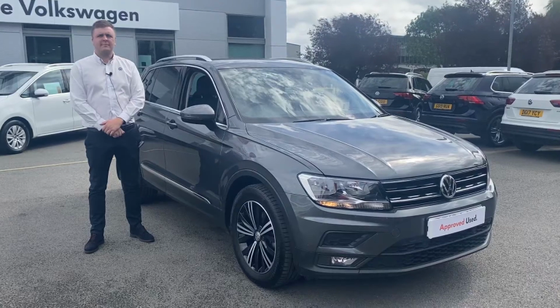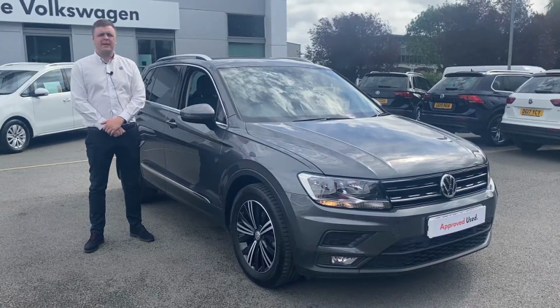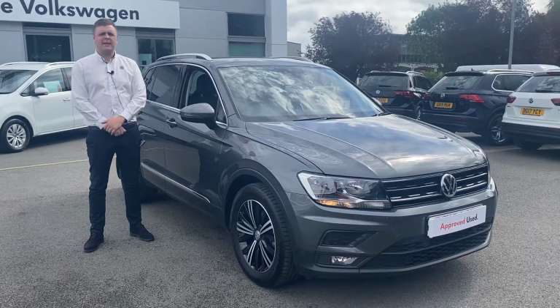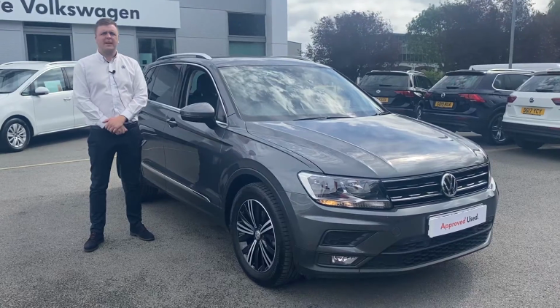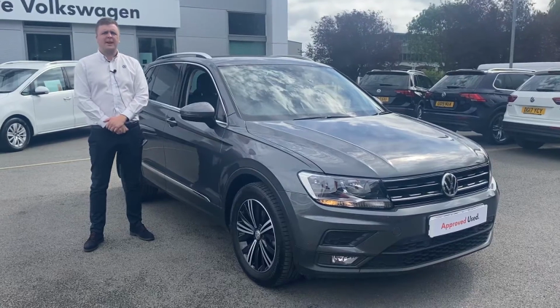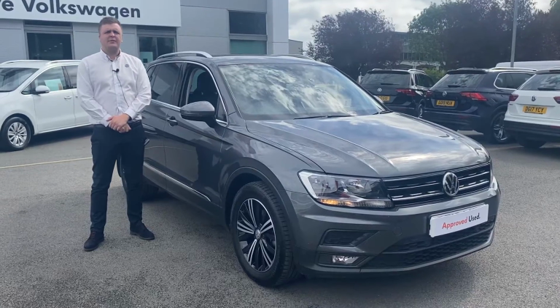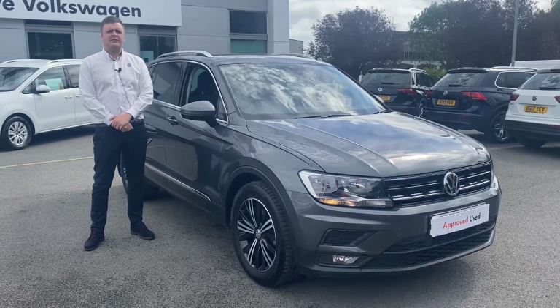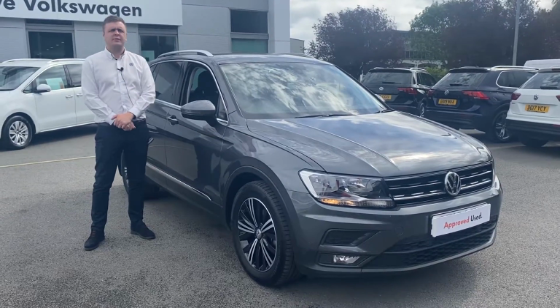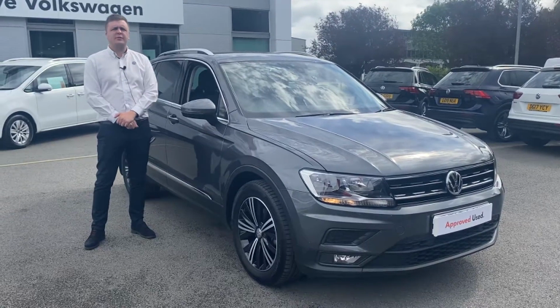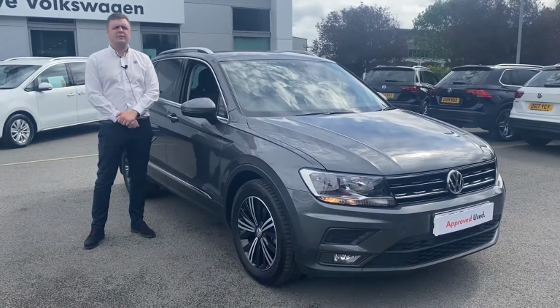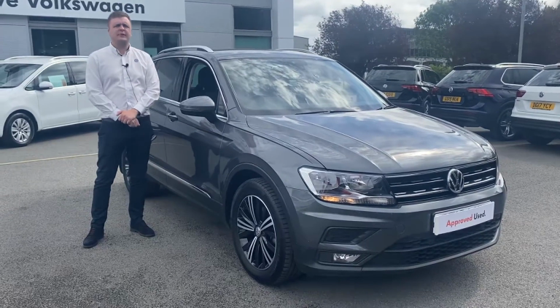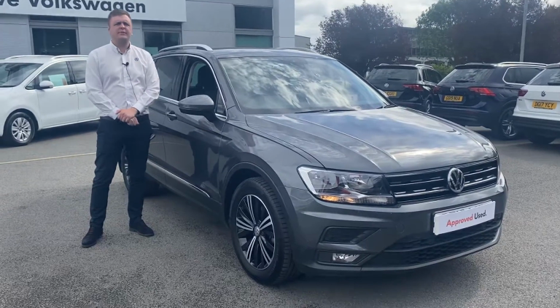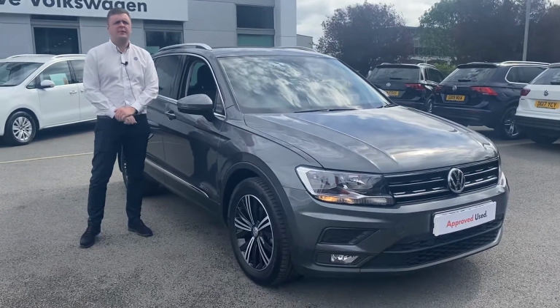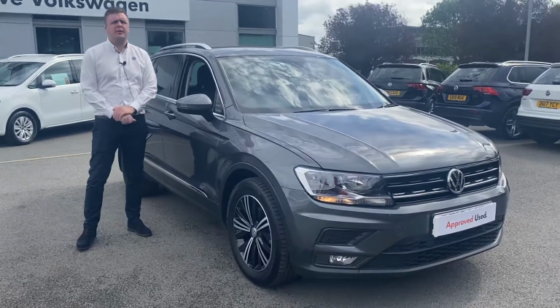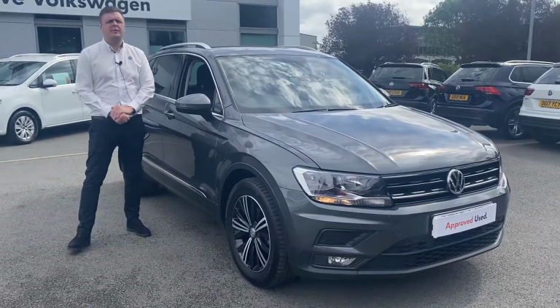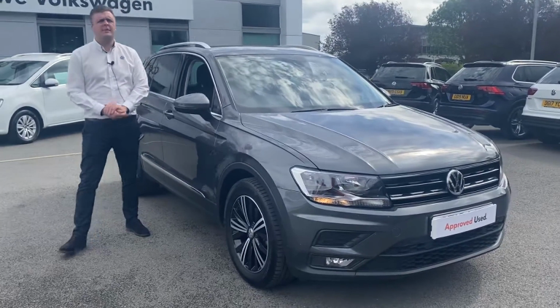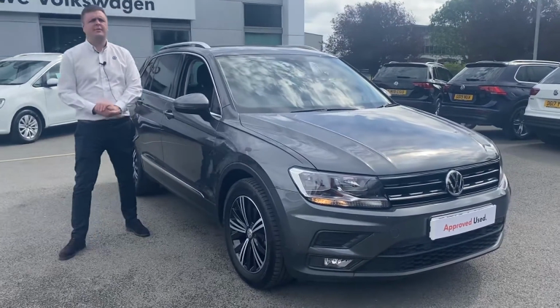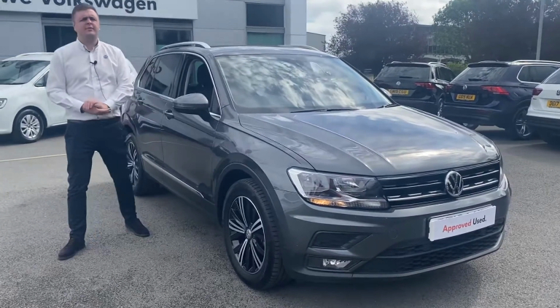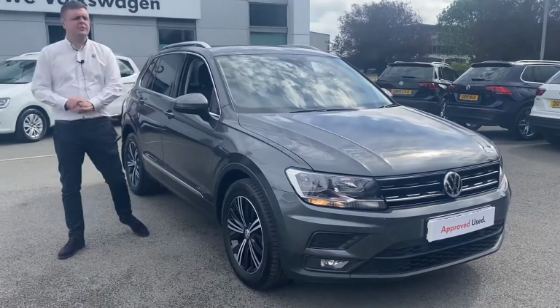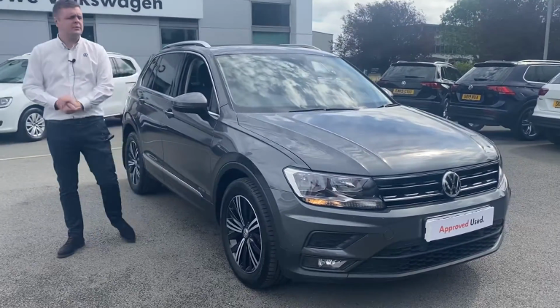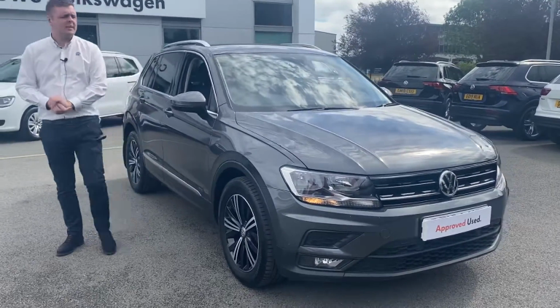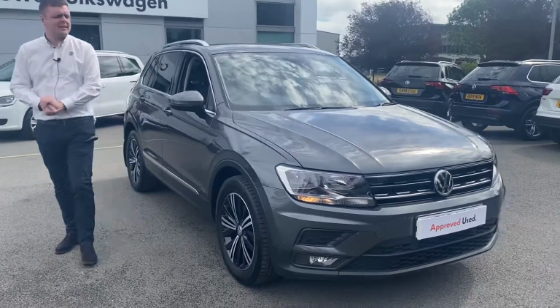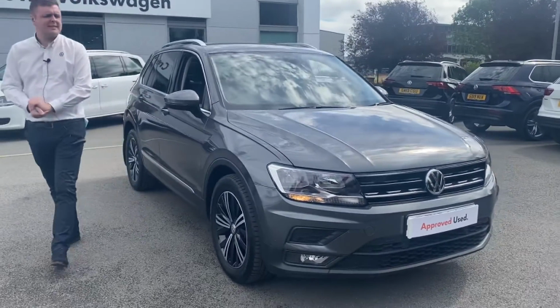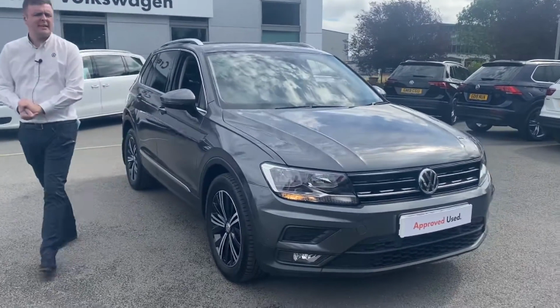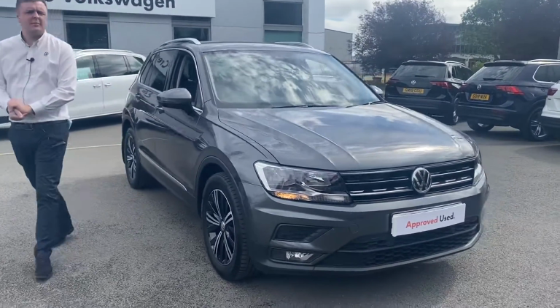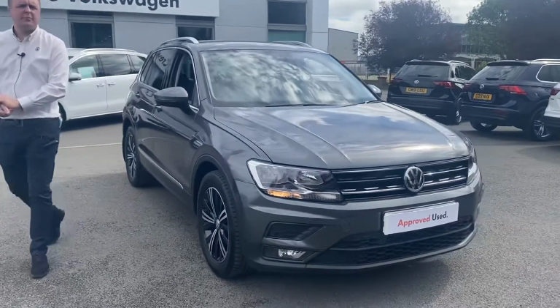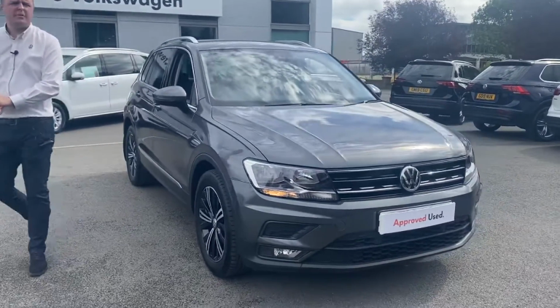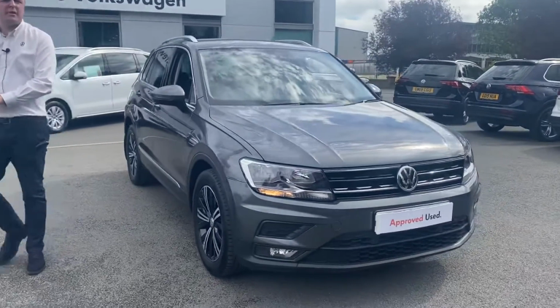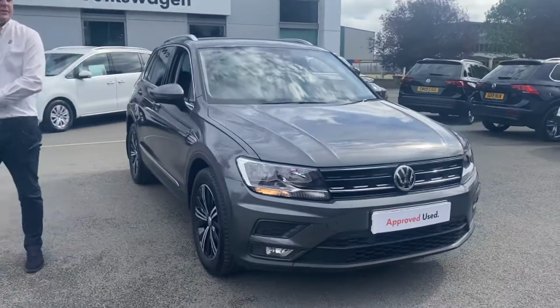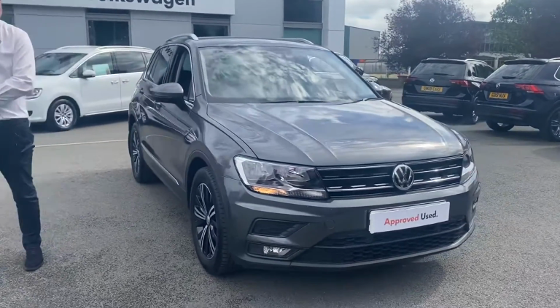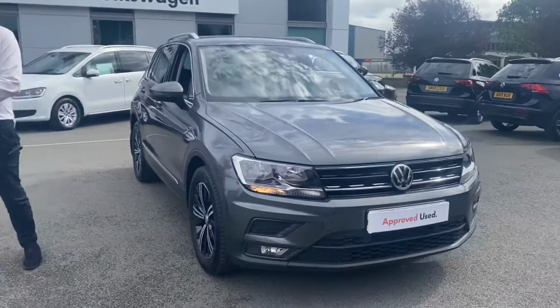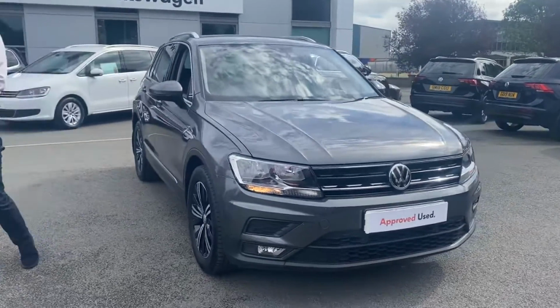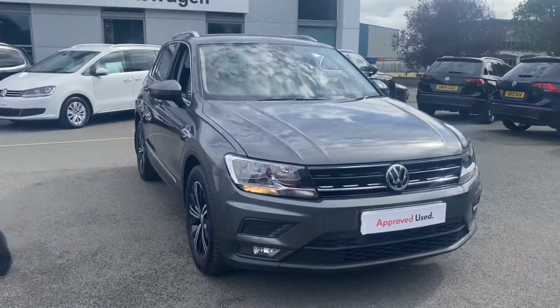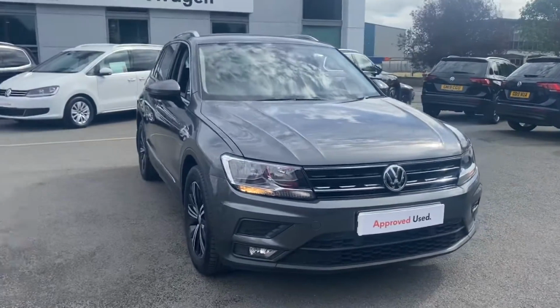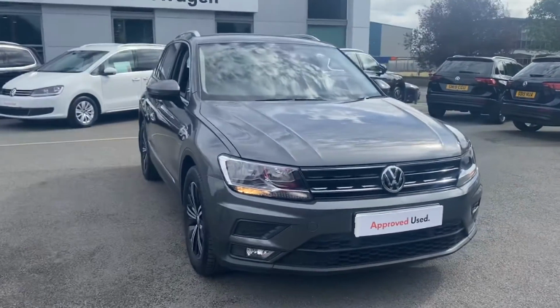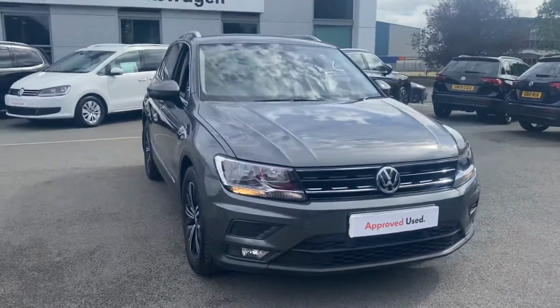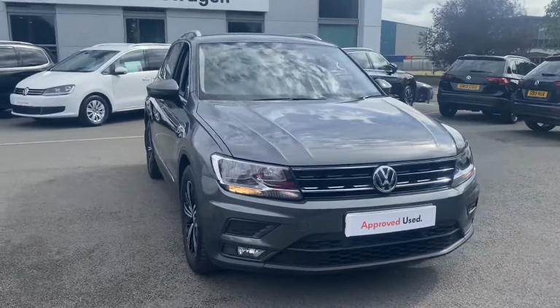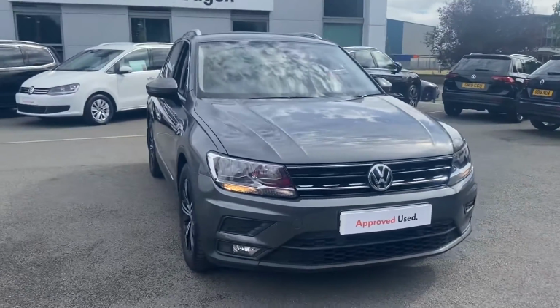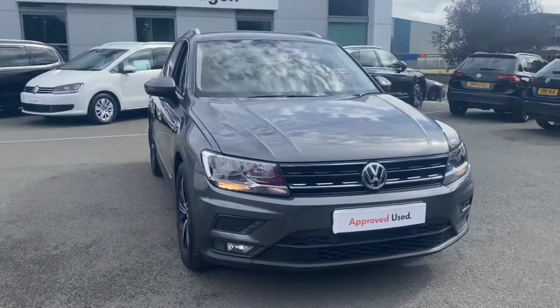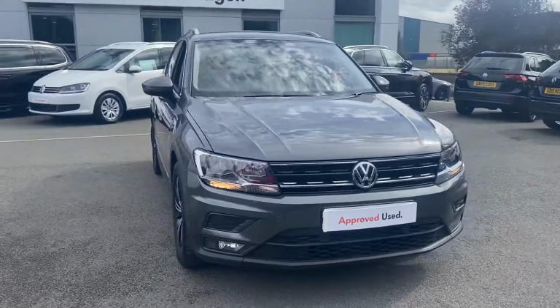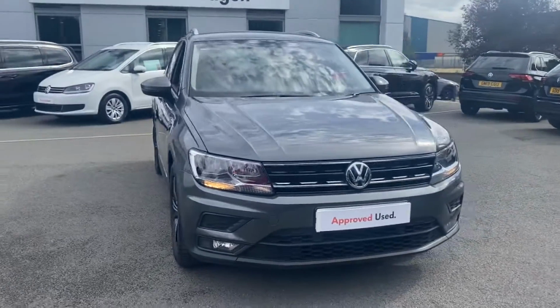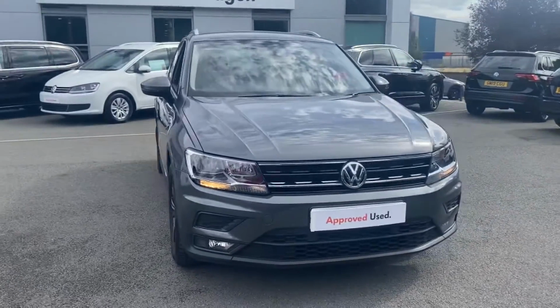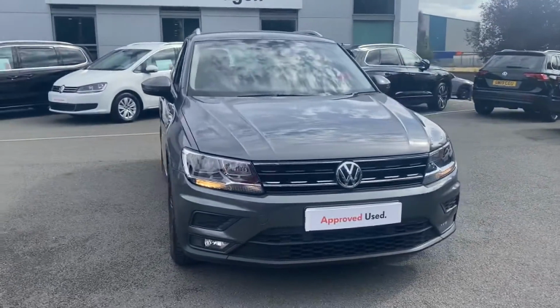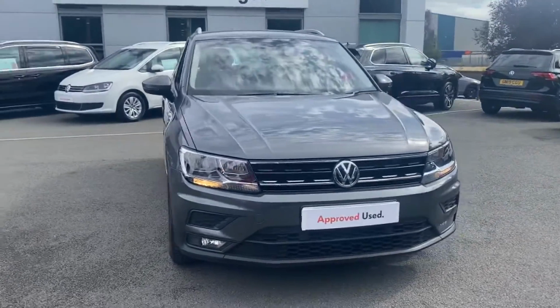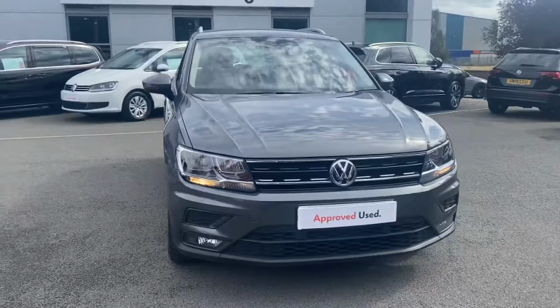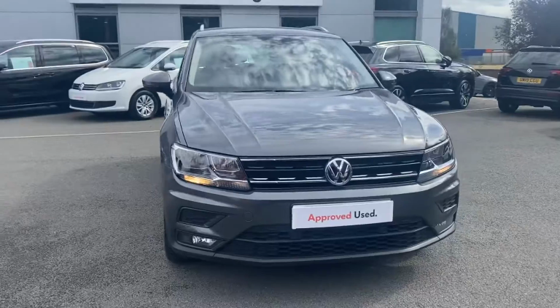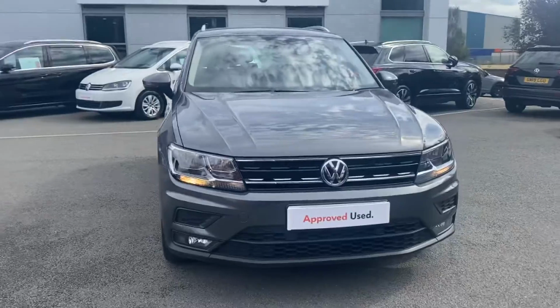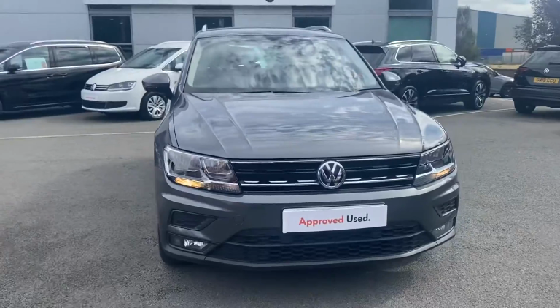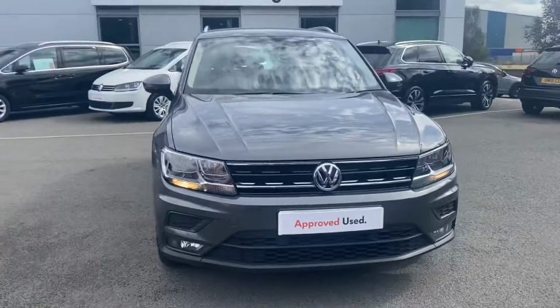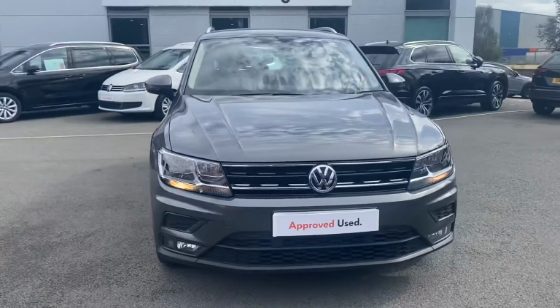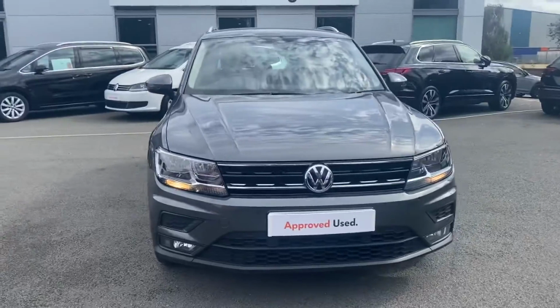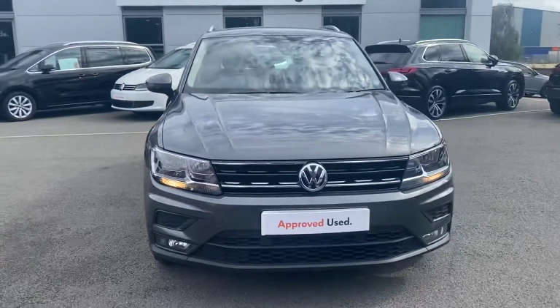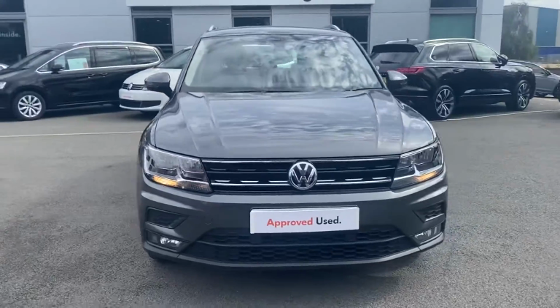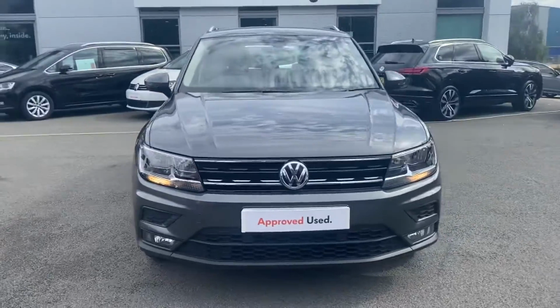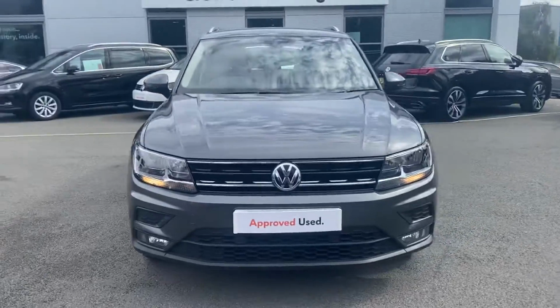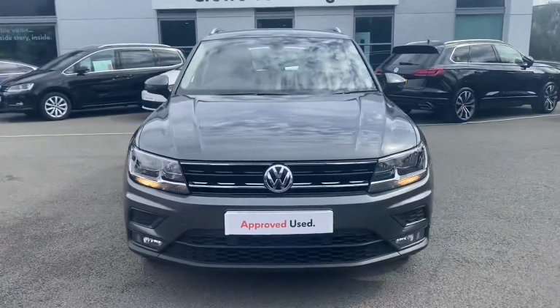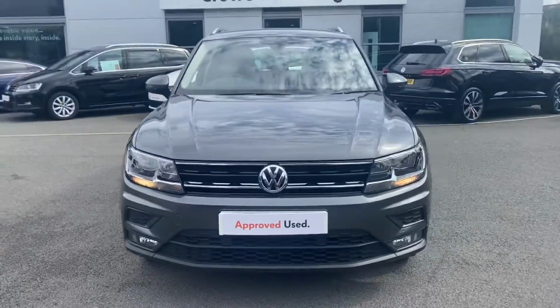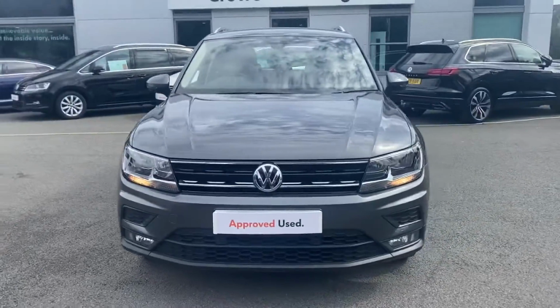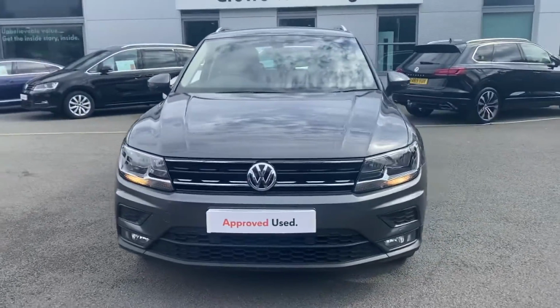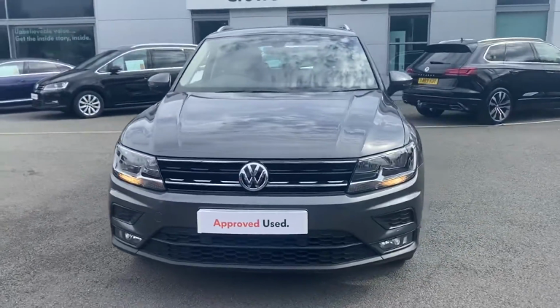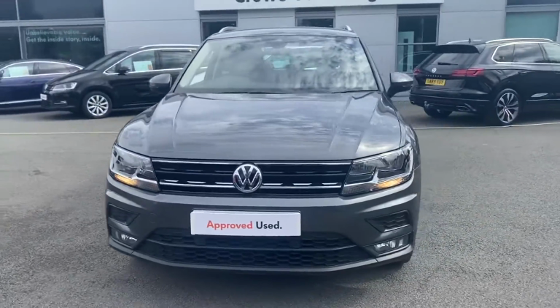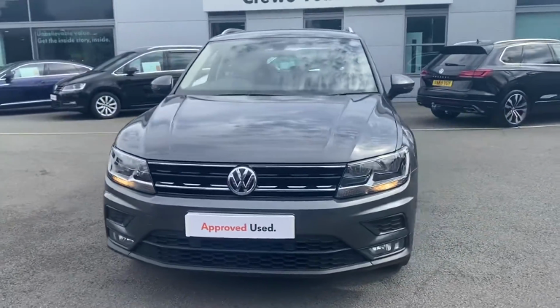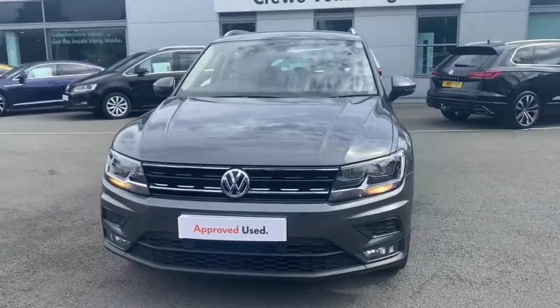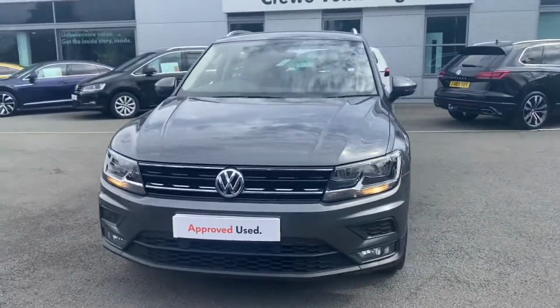Hi guys, just going to do a quick video on this Volkswagen Tiguan we've got for sale. It's an SE NAV, it's a 1.4 petrol, 150 PS.